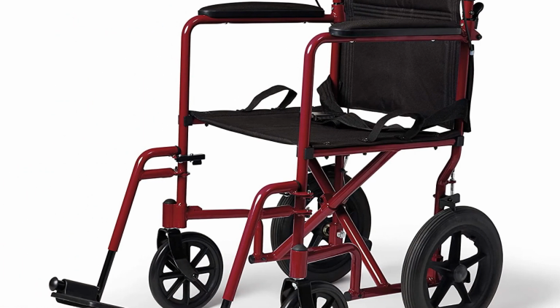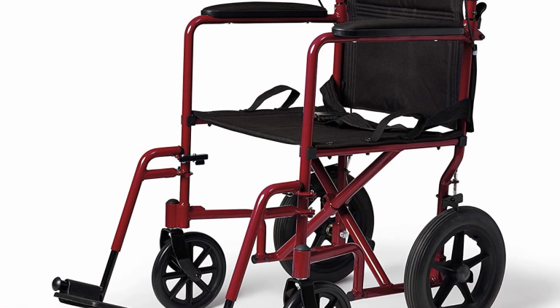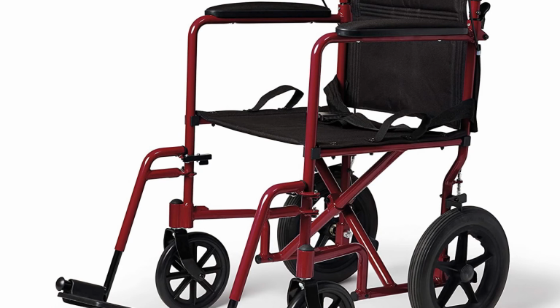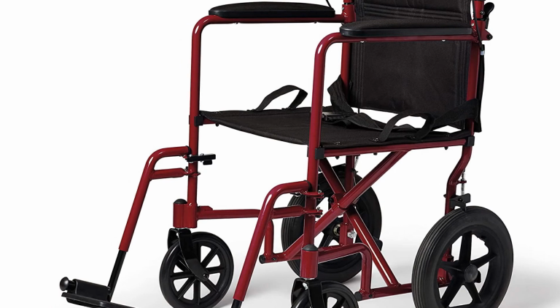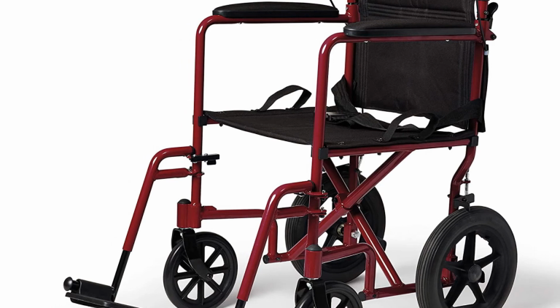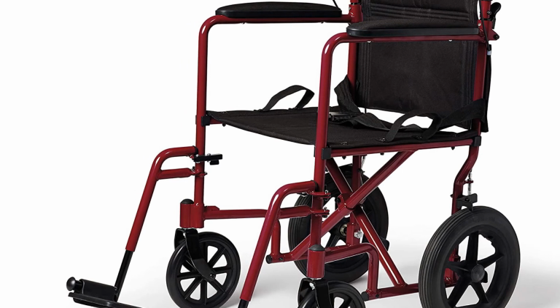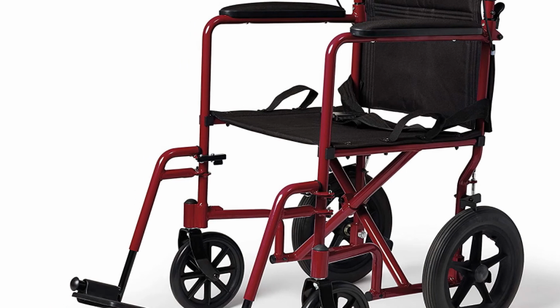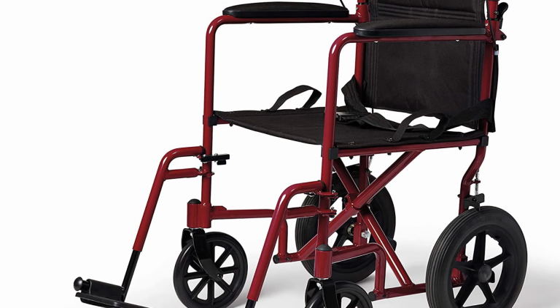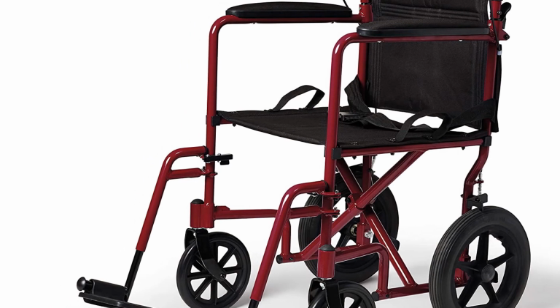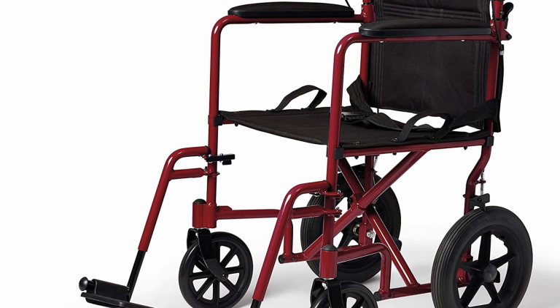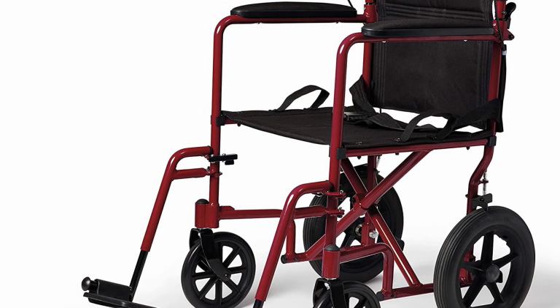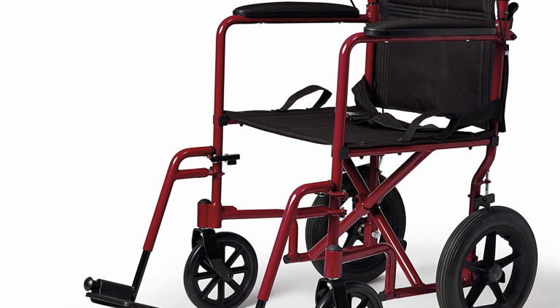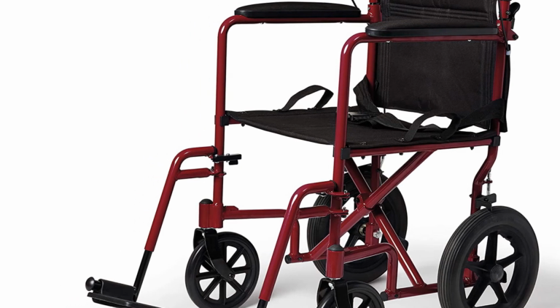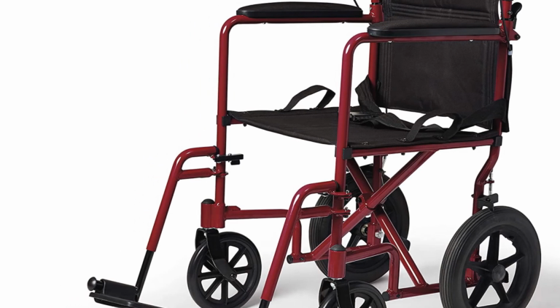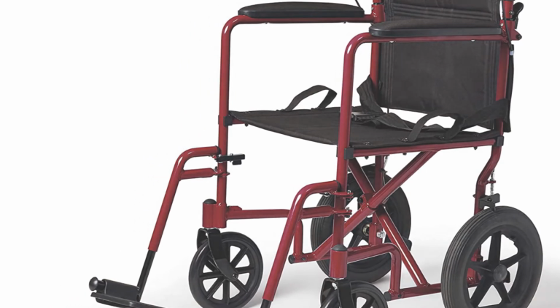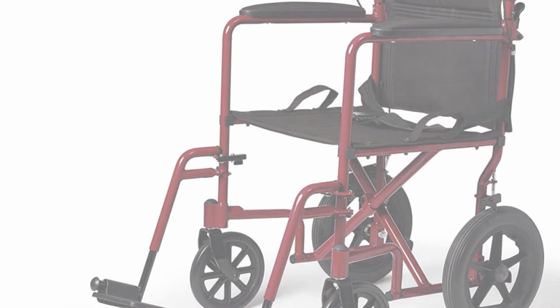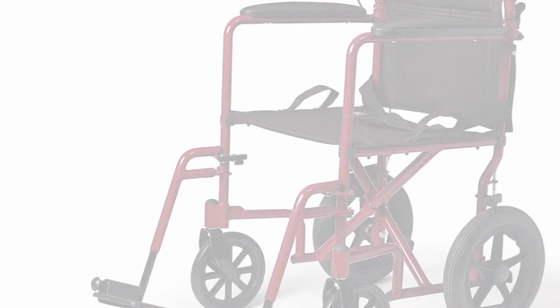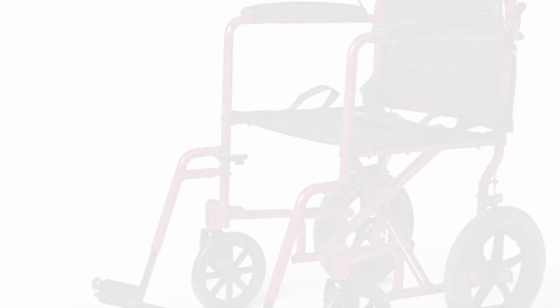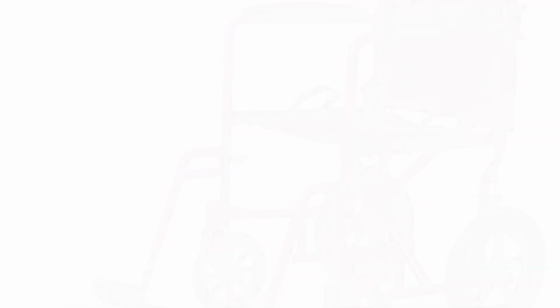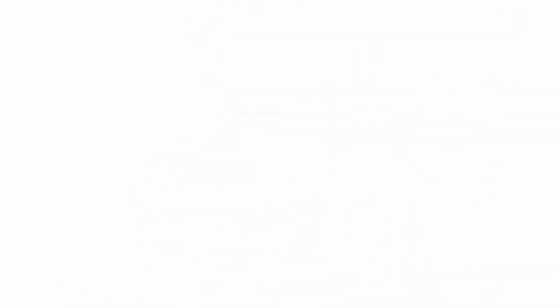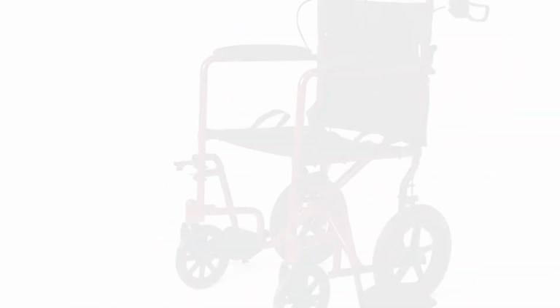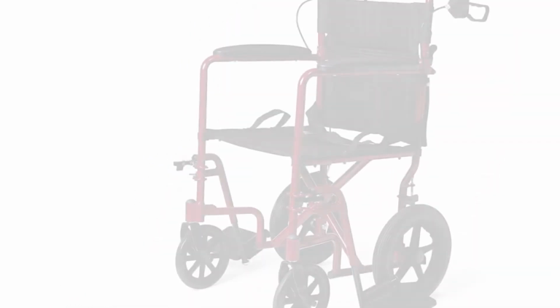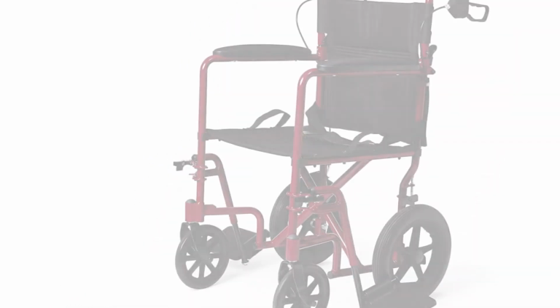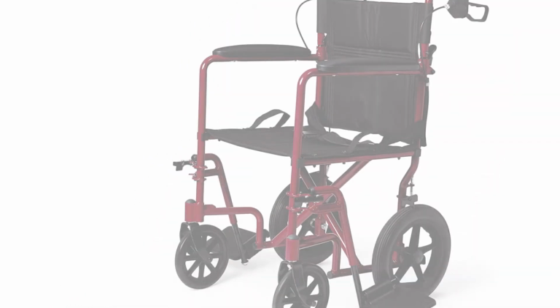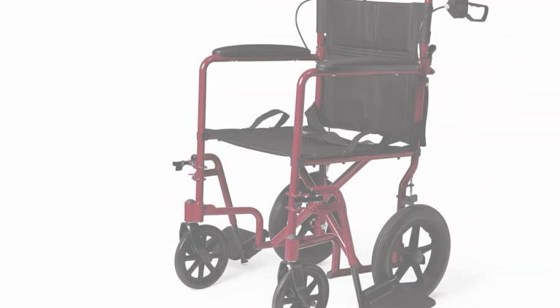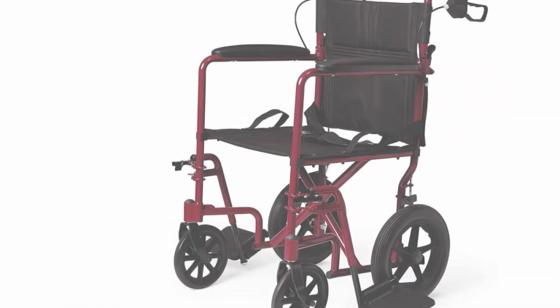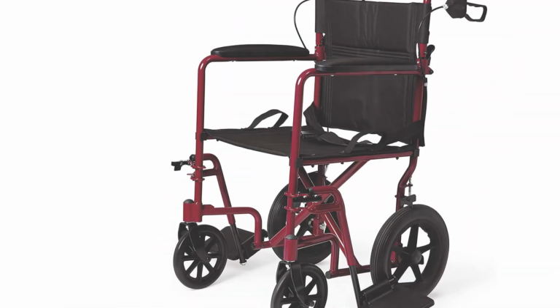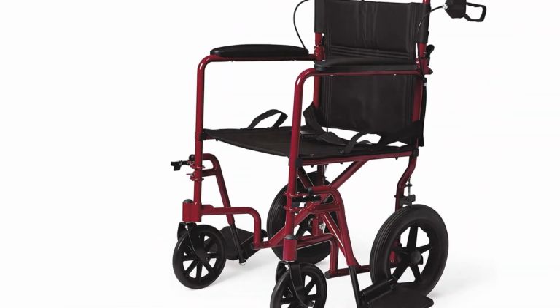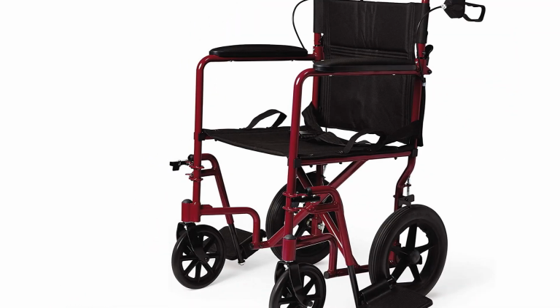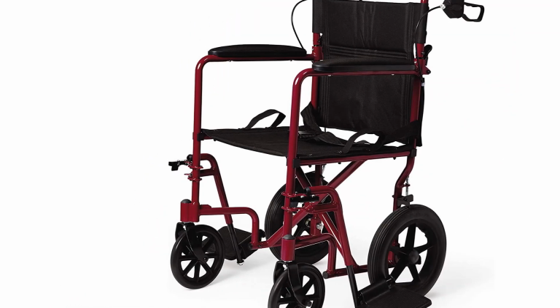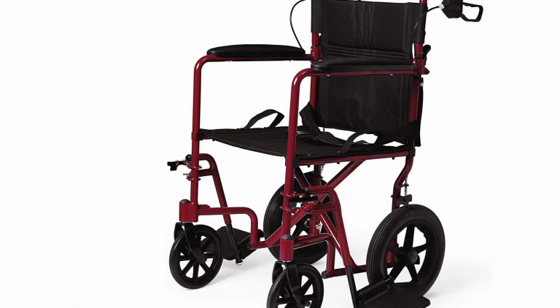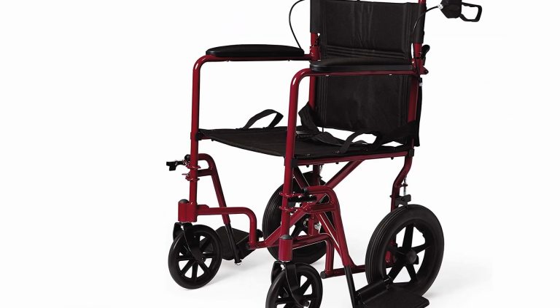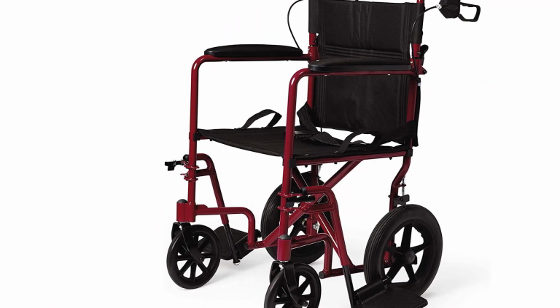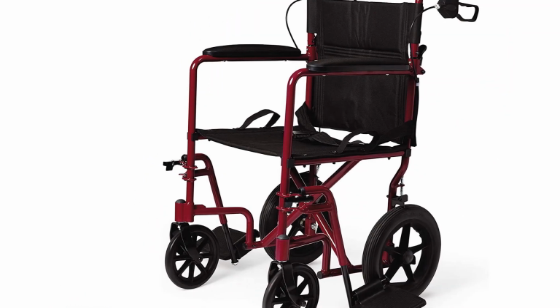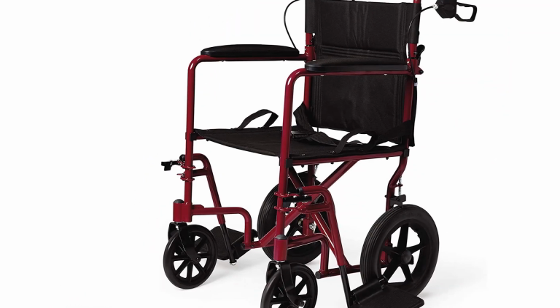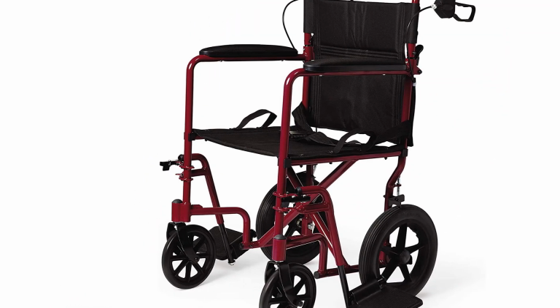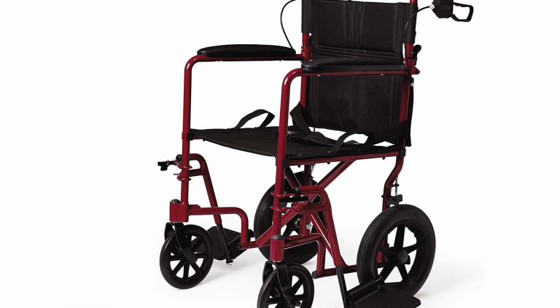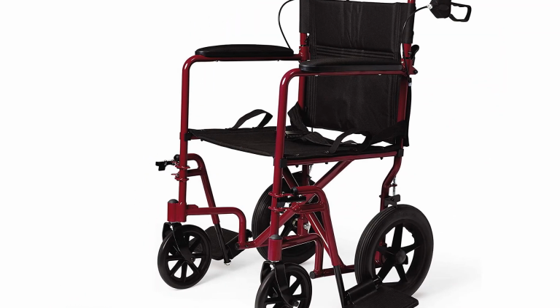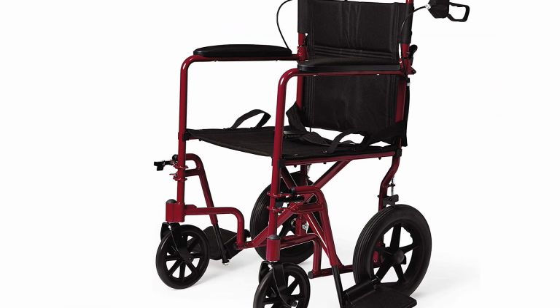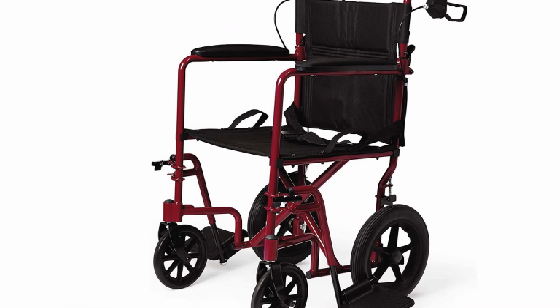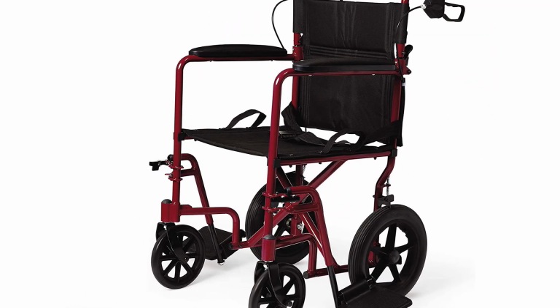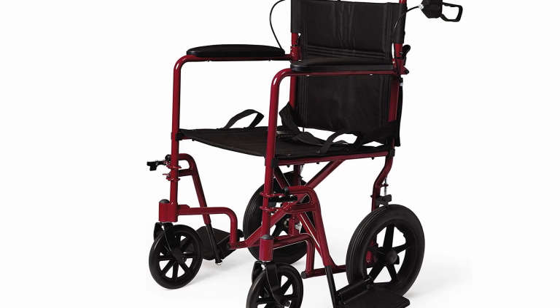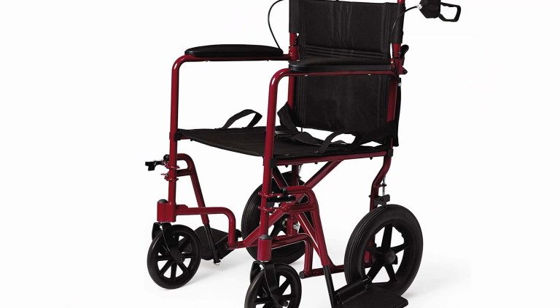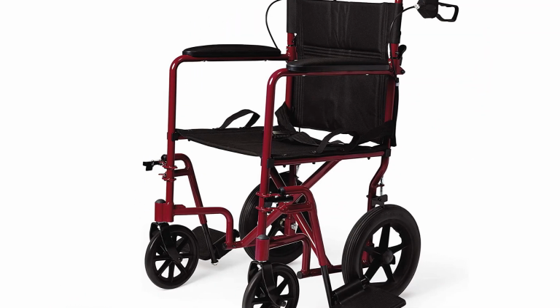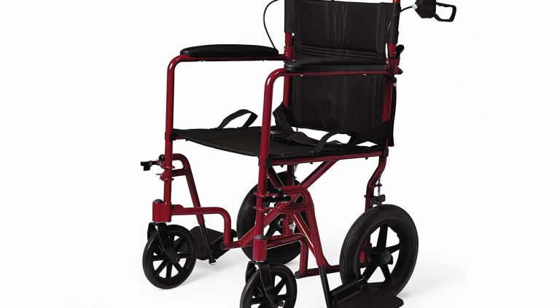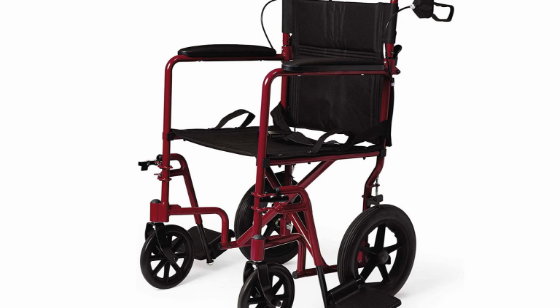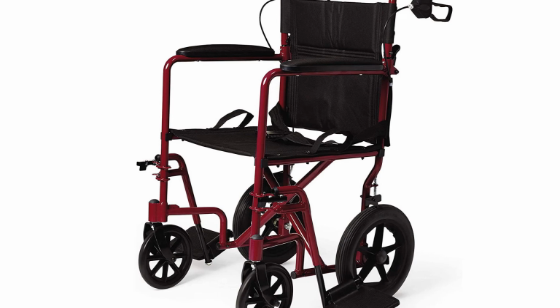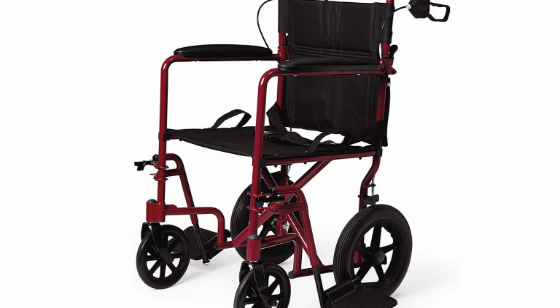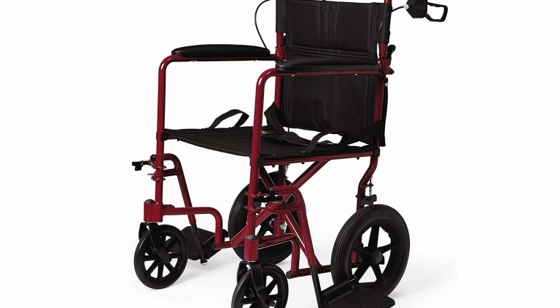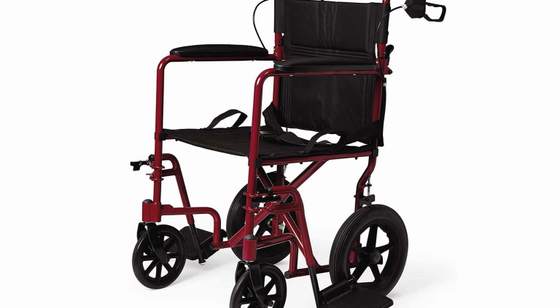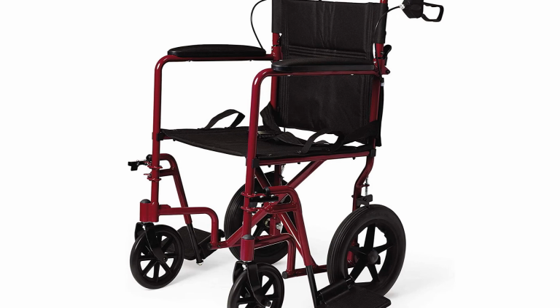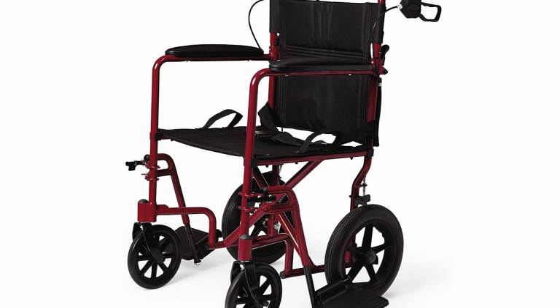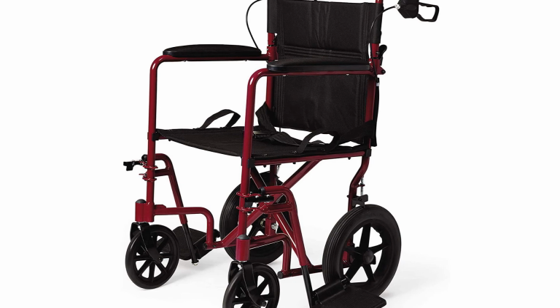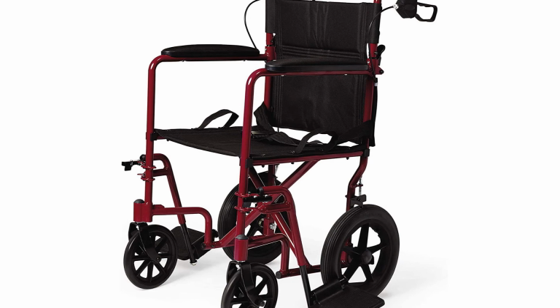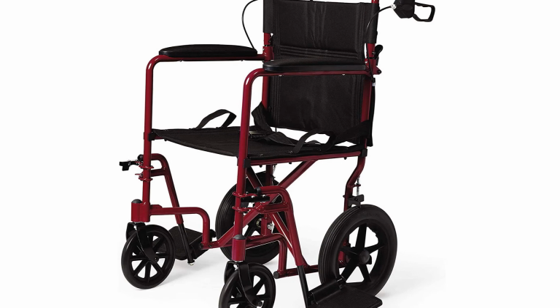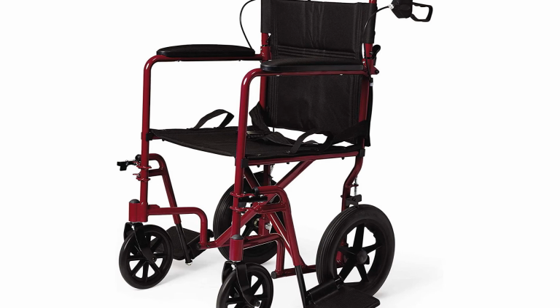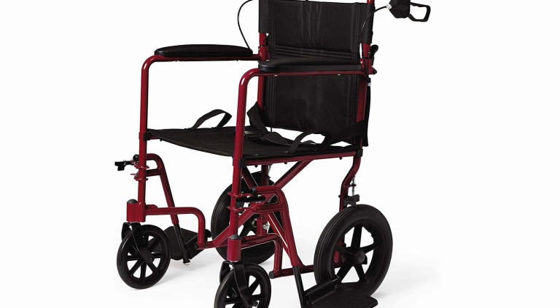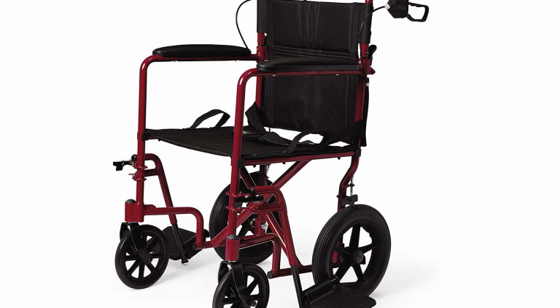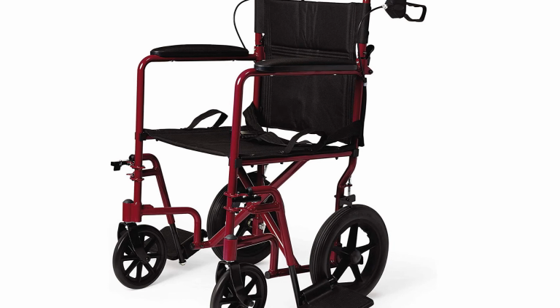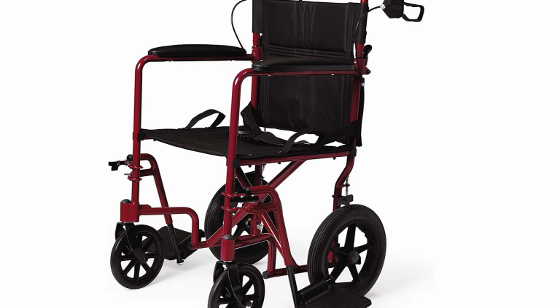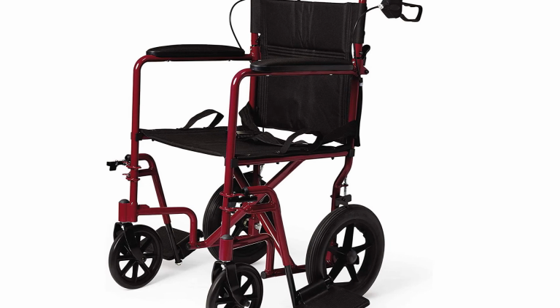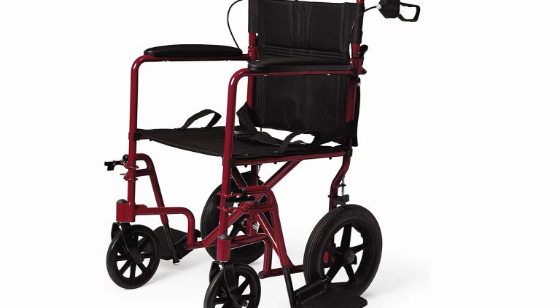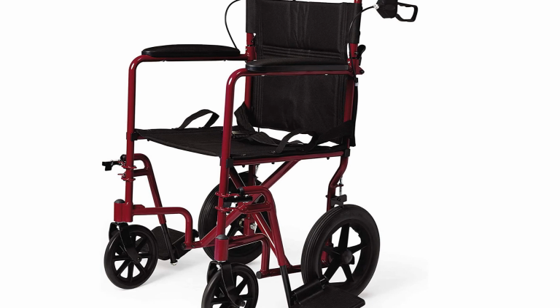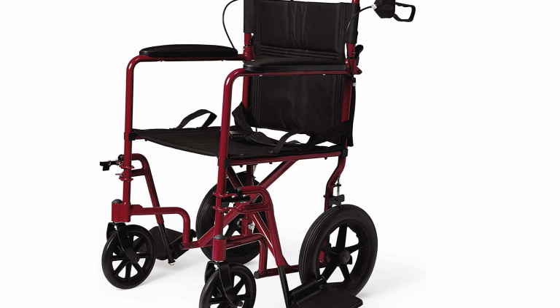It weighs just 23.5 pounds and is equipped with a seat belt, comfortable nylon upholstery, full-length permanent armrests, and detachable footrests.